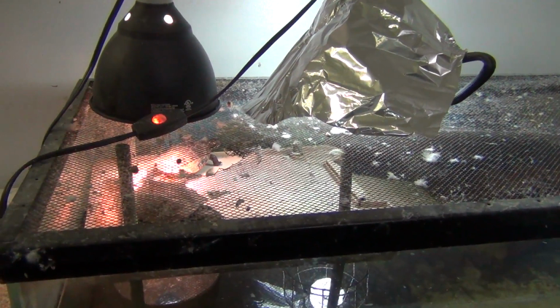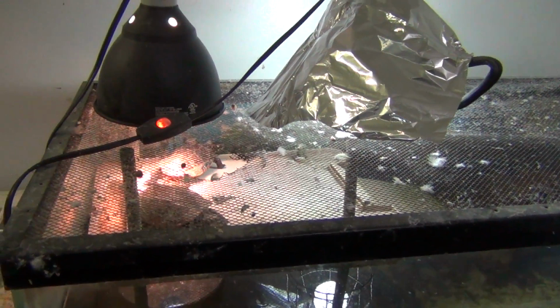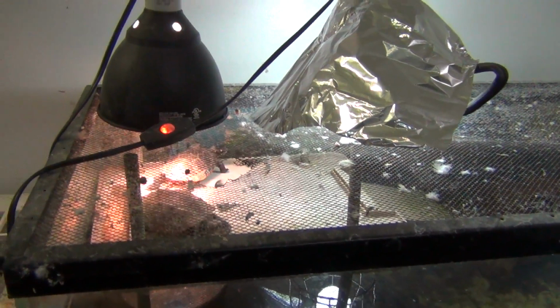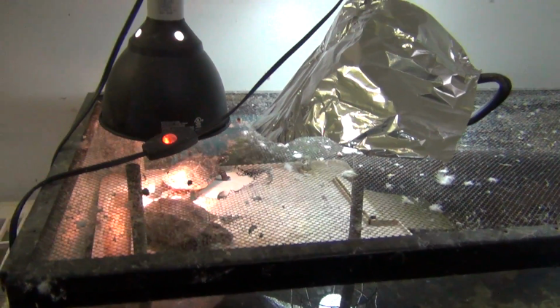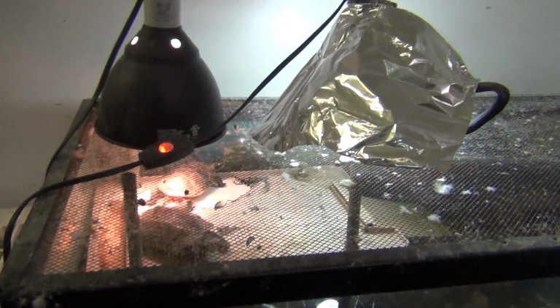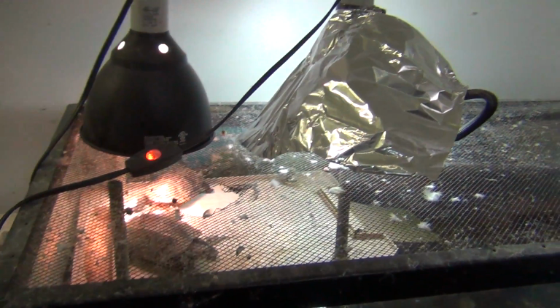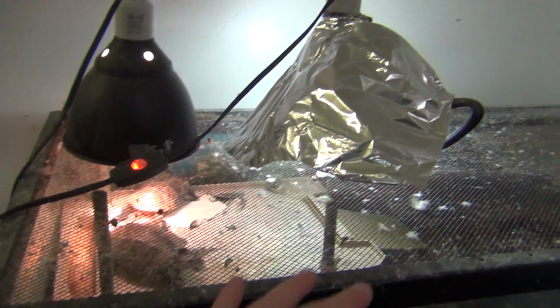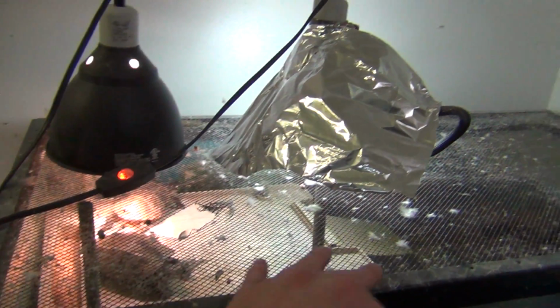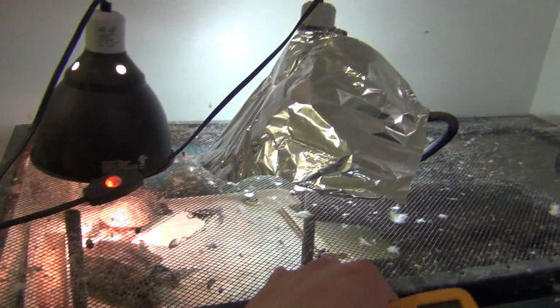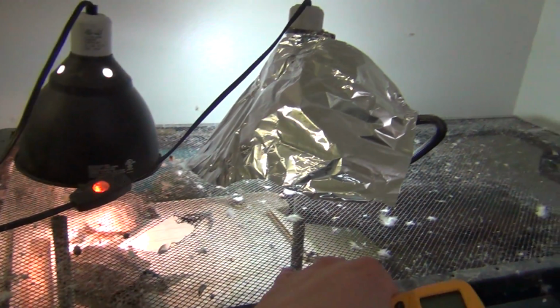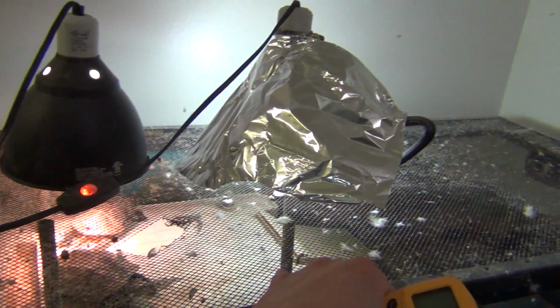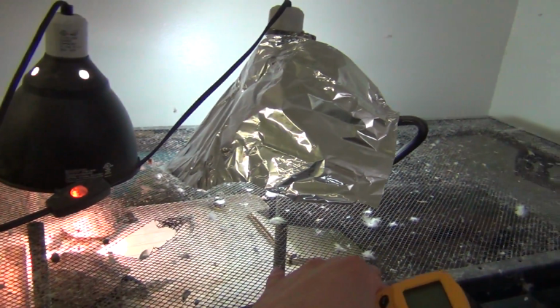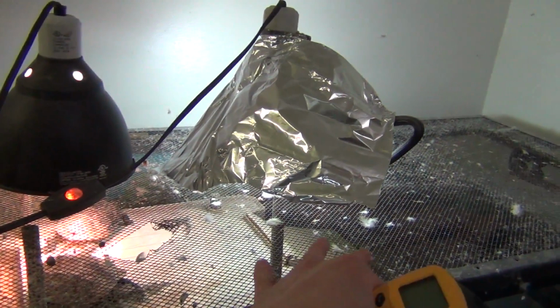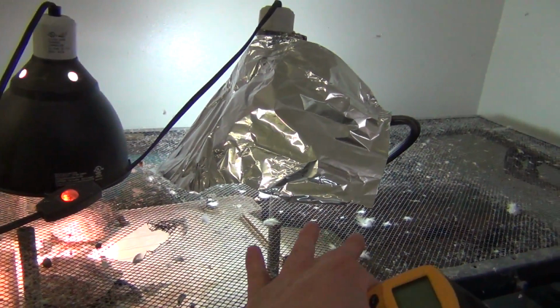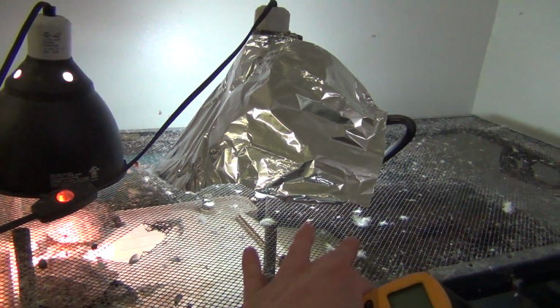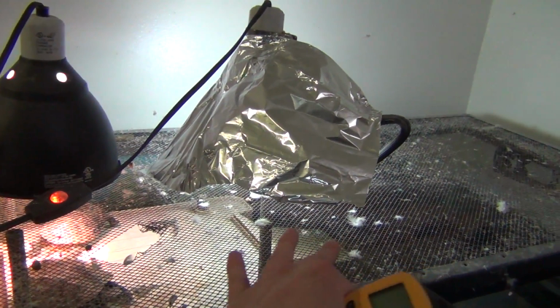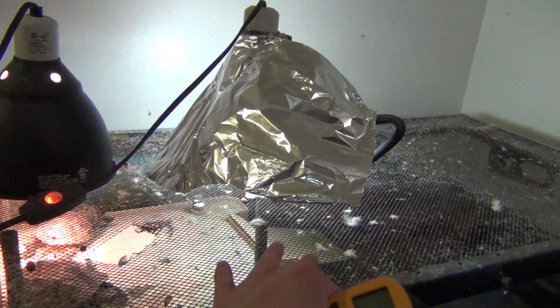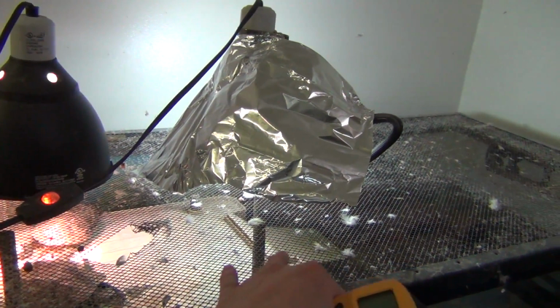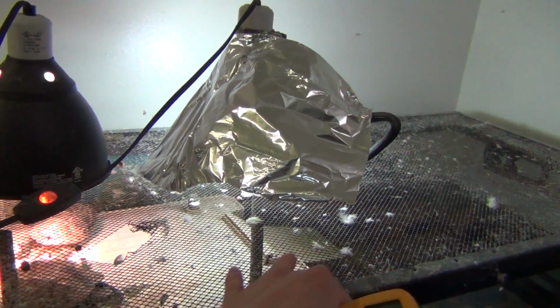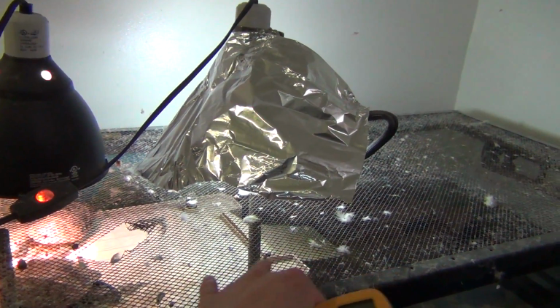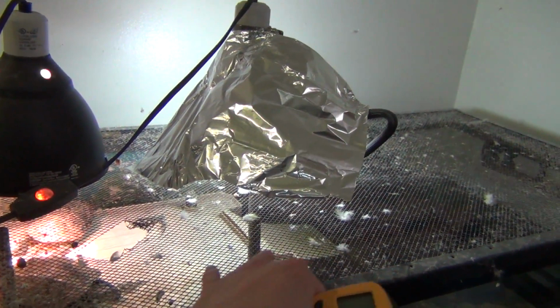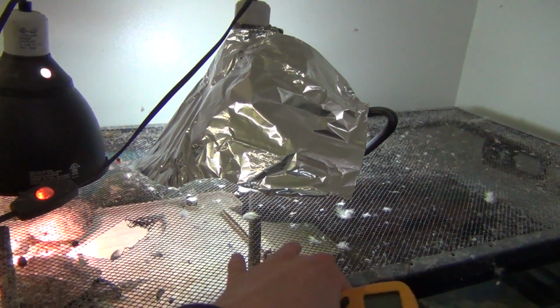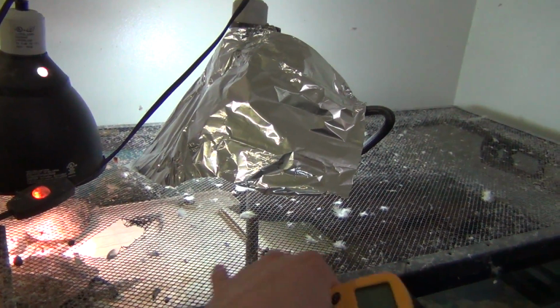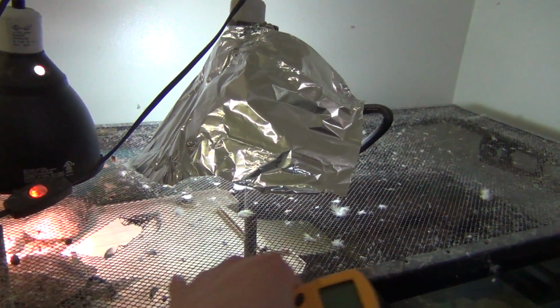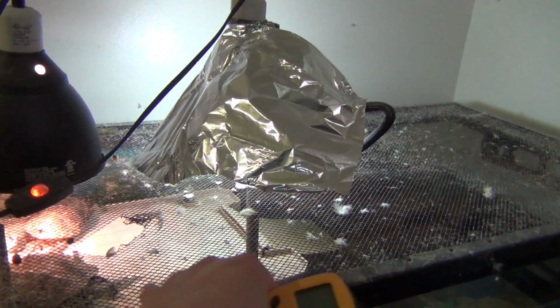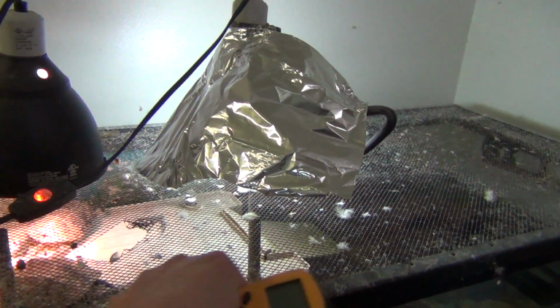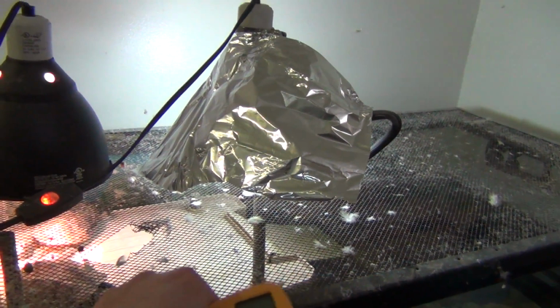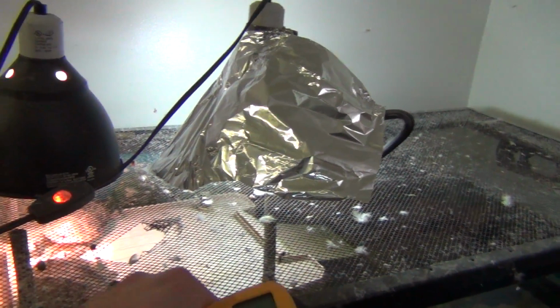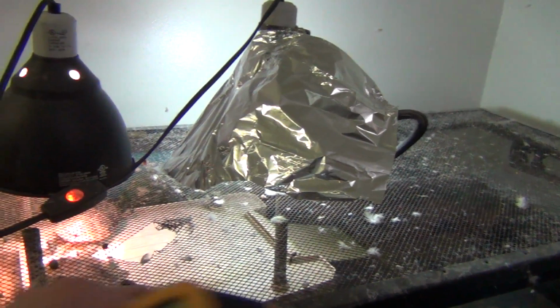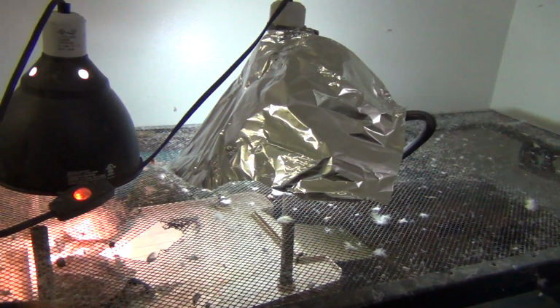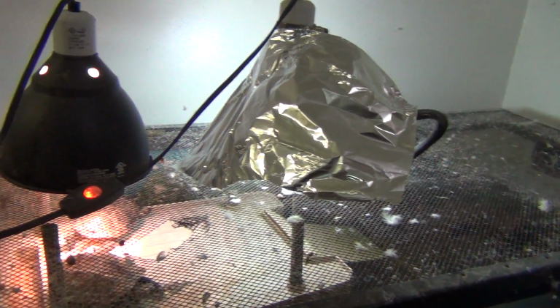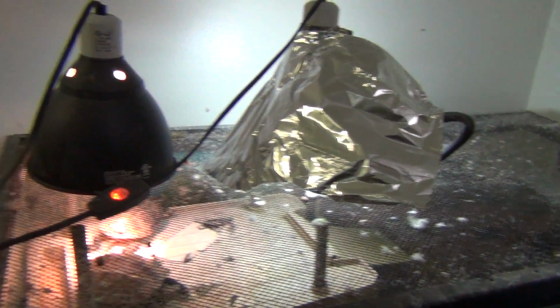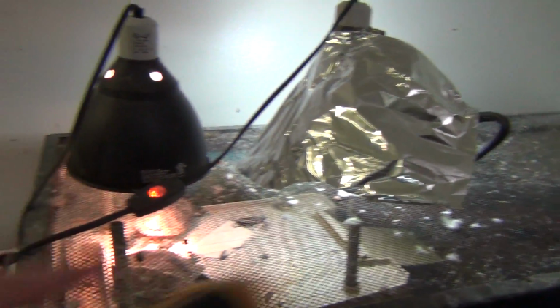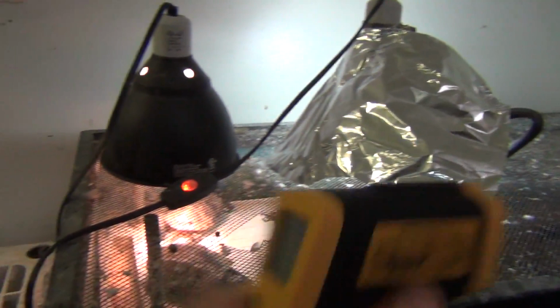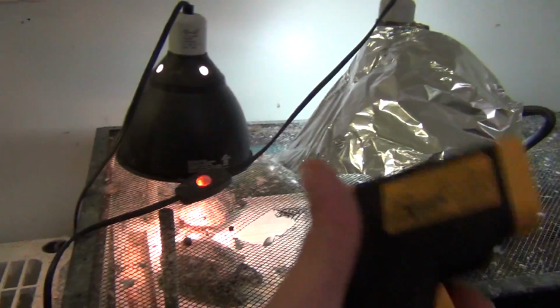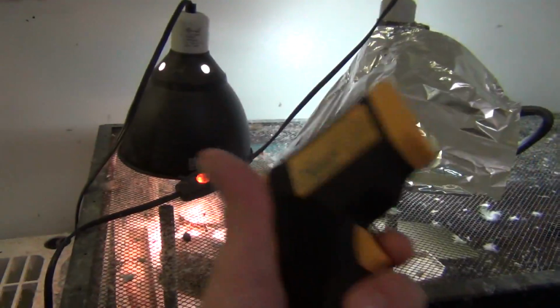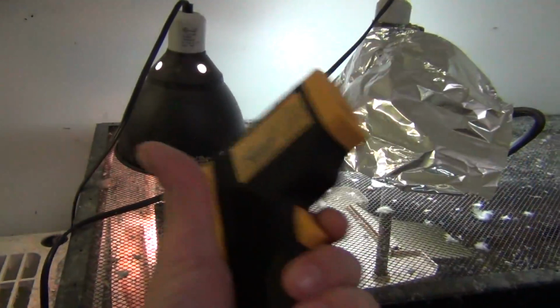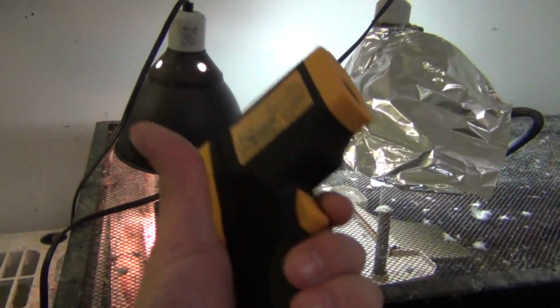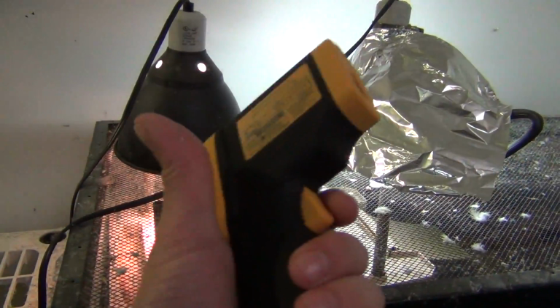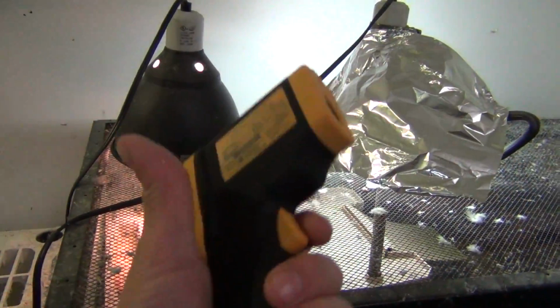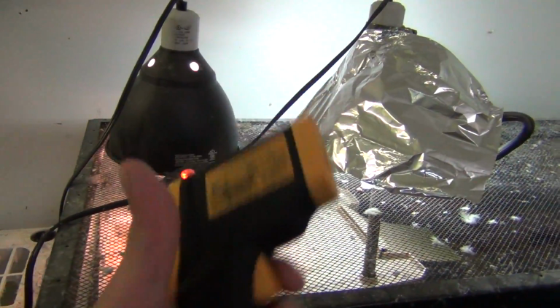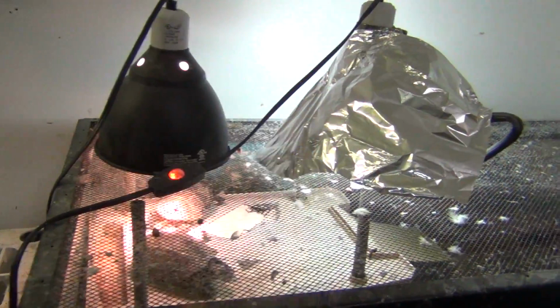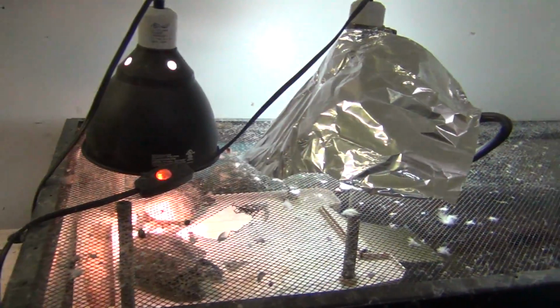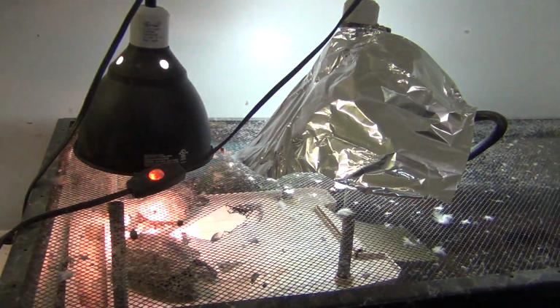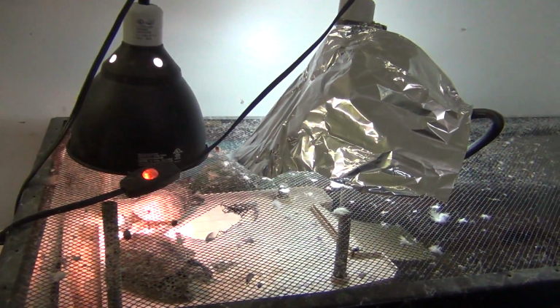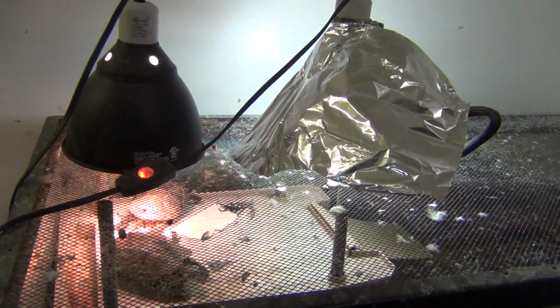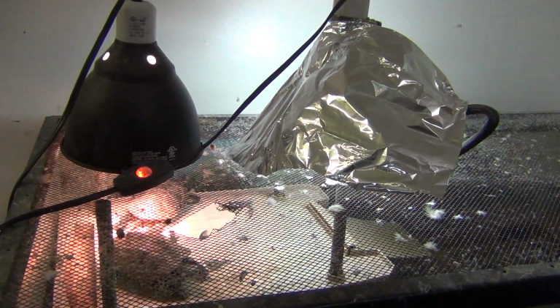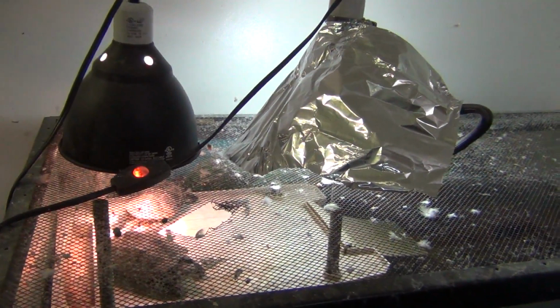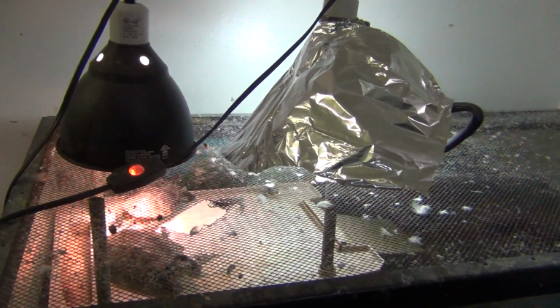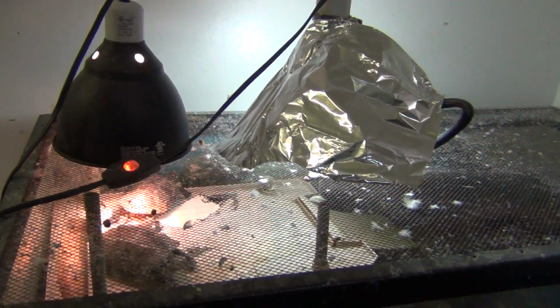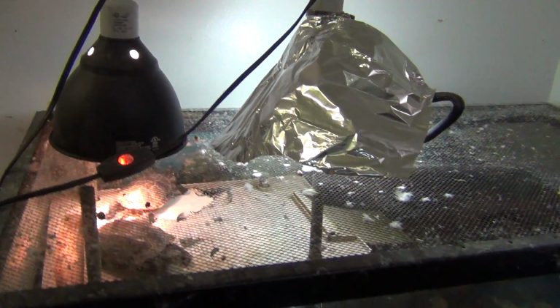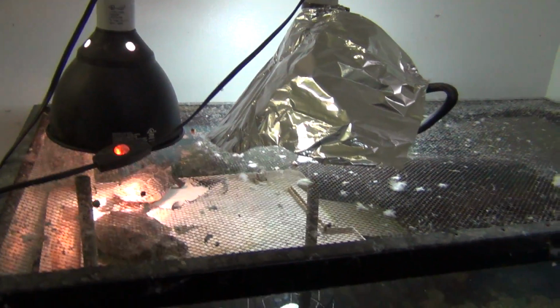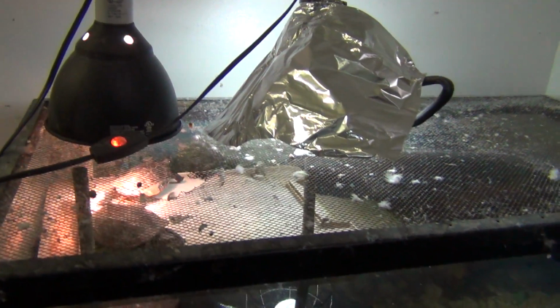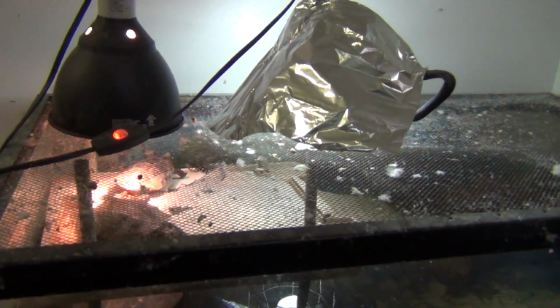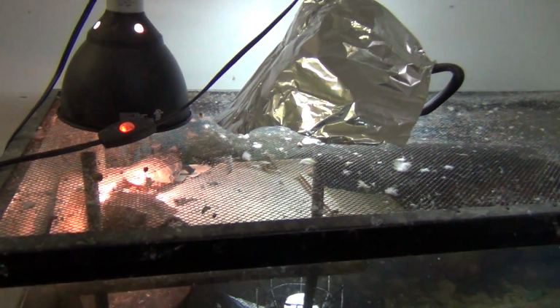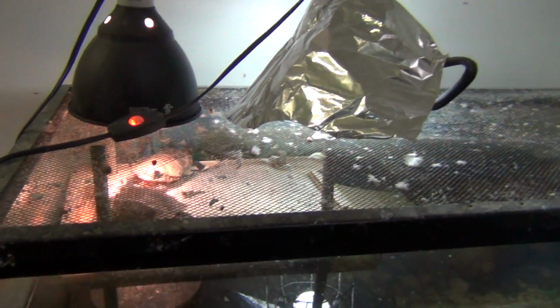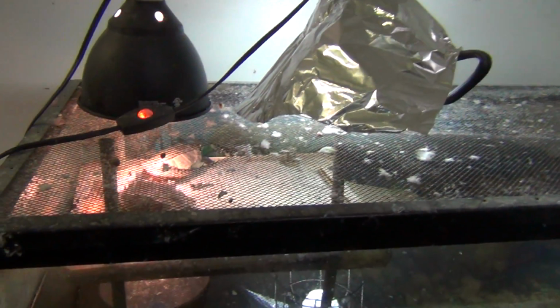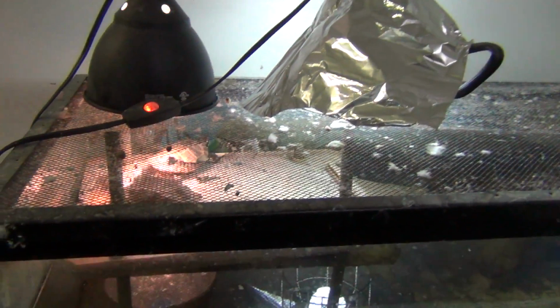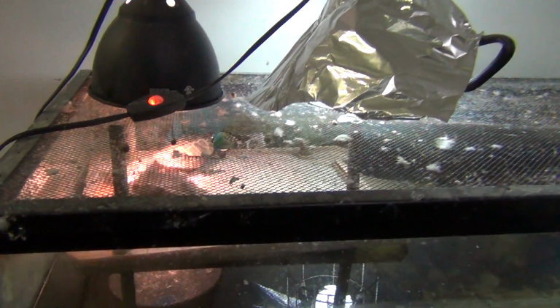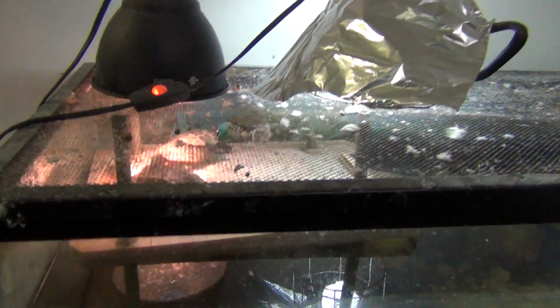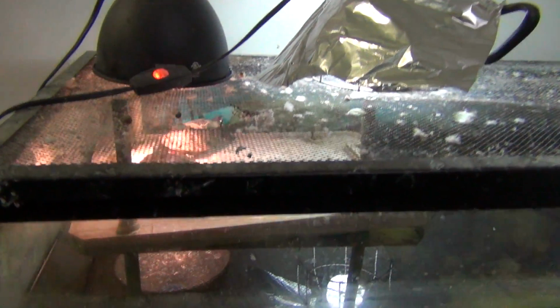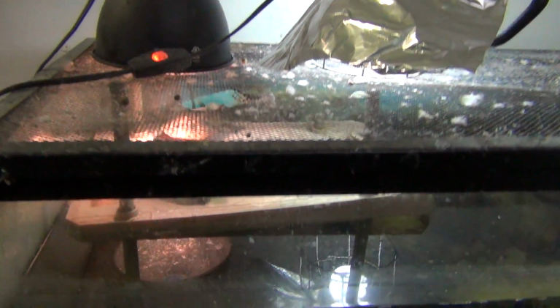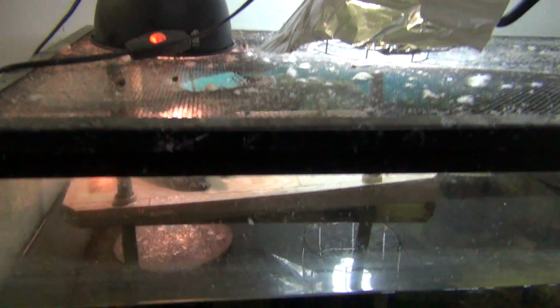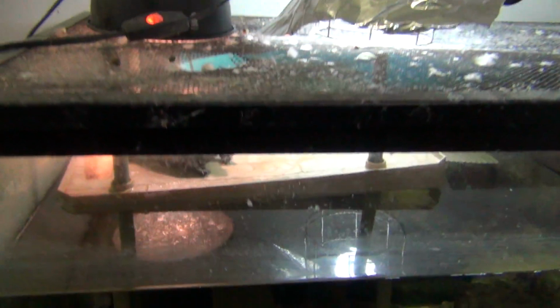If you're looking at the top of my cage, that's bird feathers and dust because my birds are right over to the left. I took them out of the room so they weren't squawking during the video.